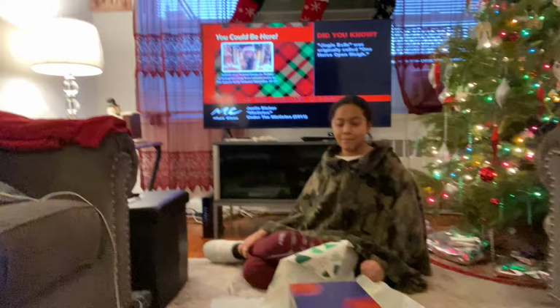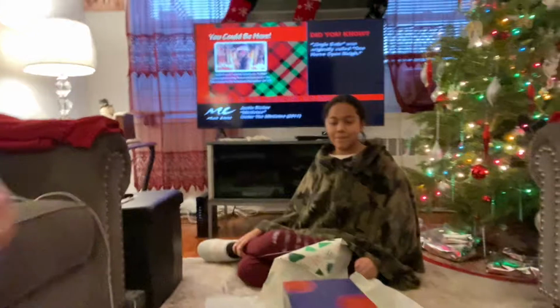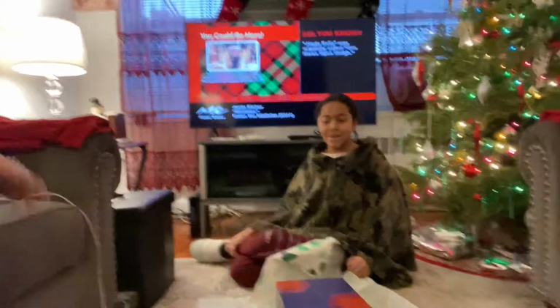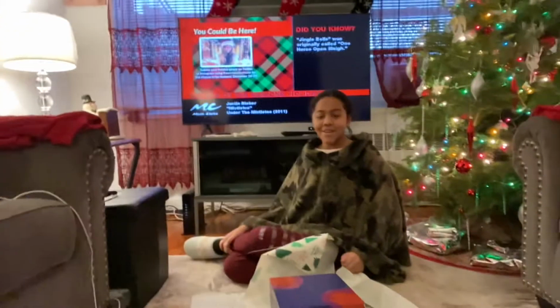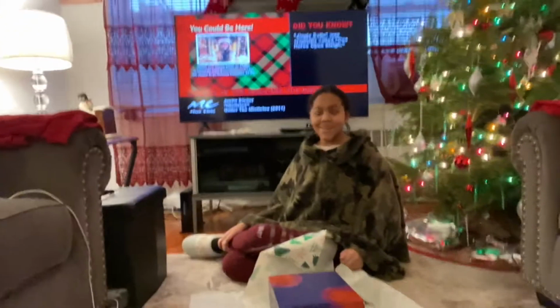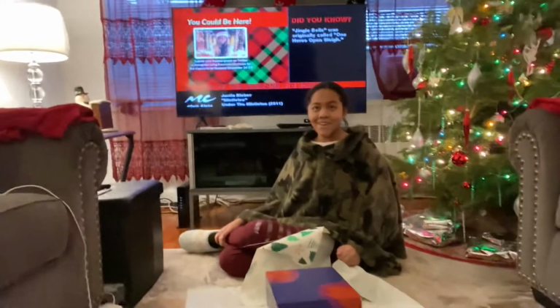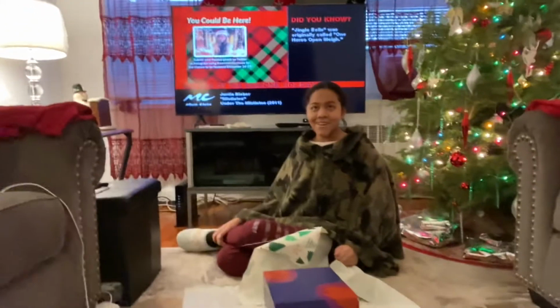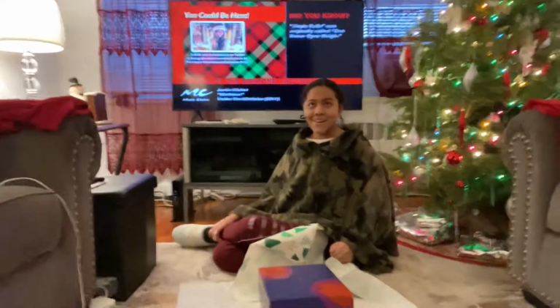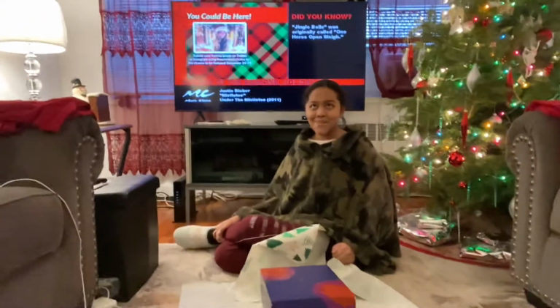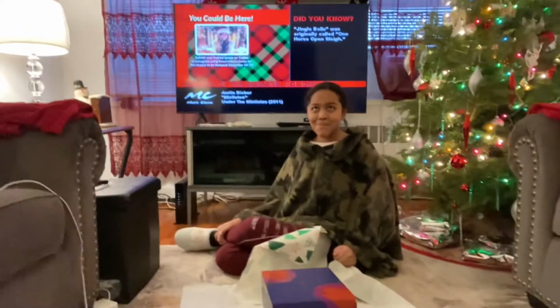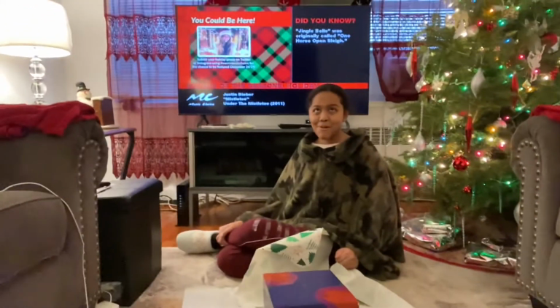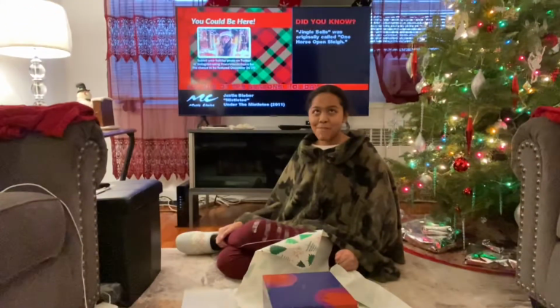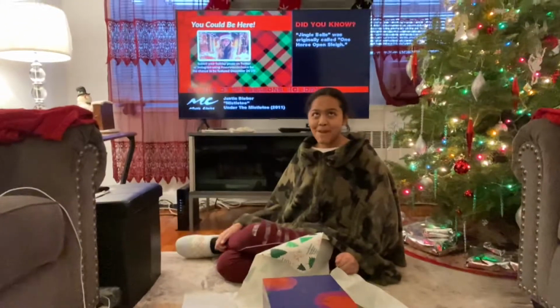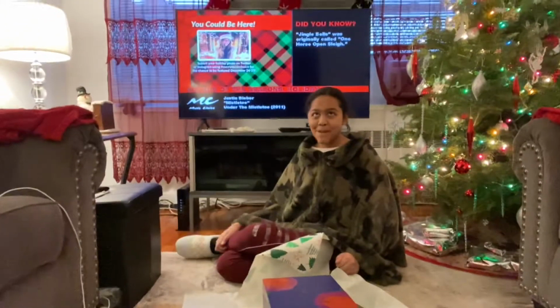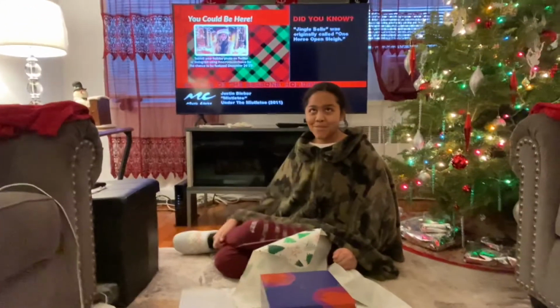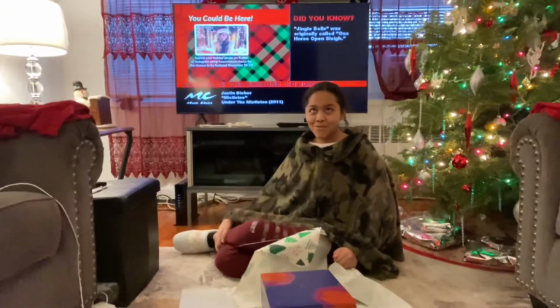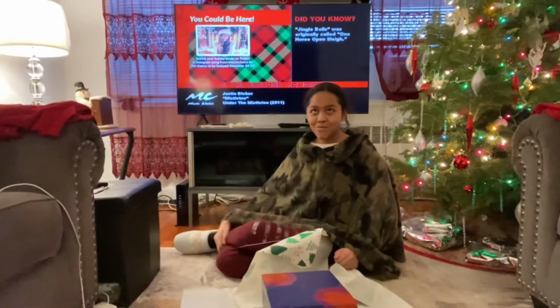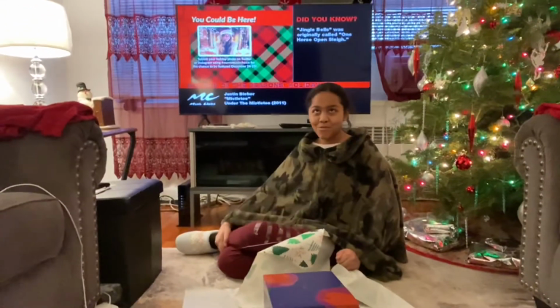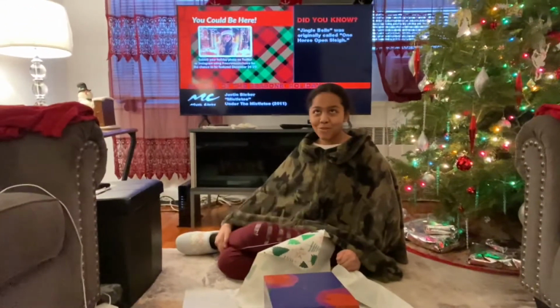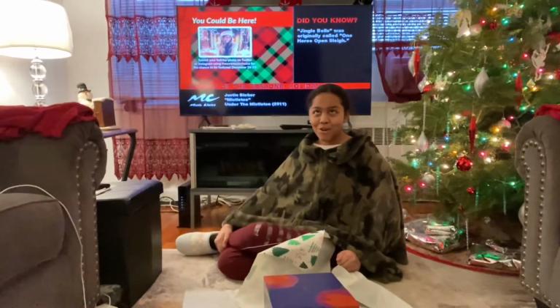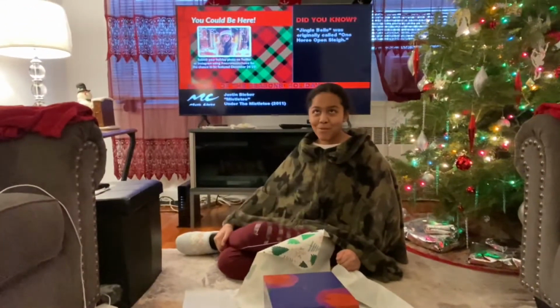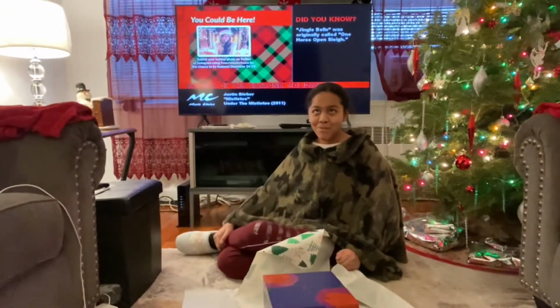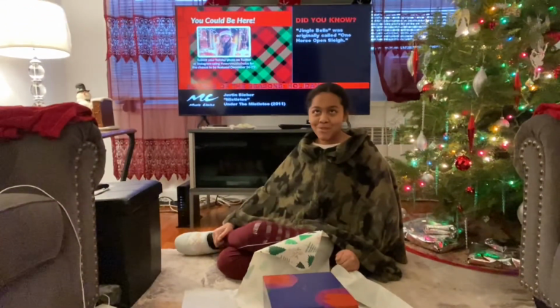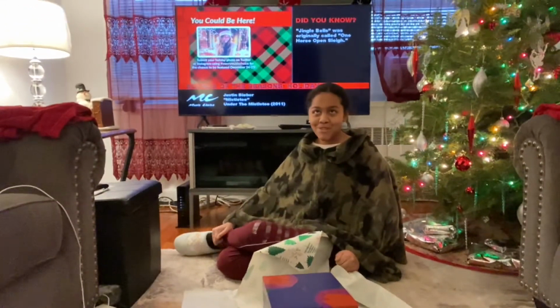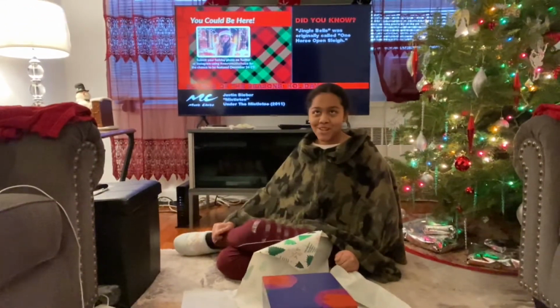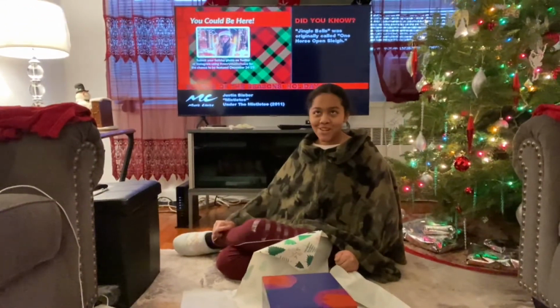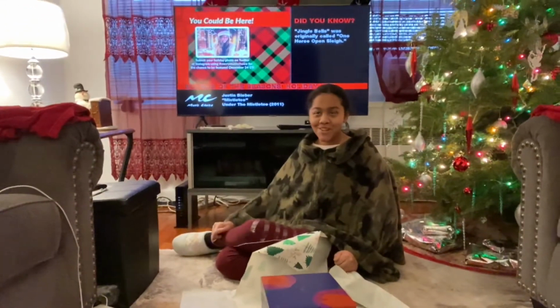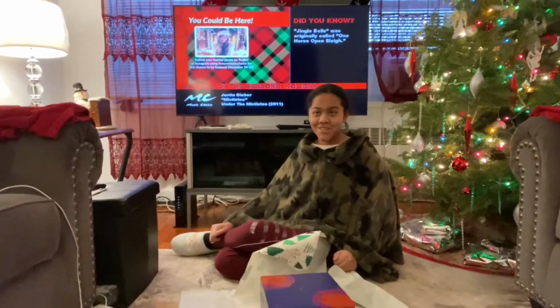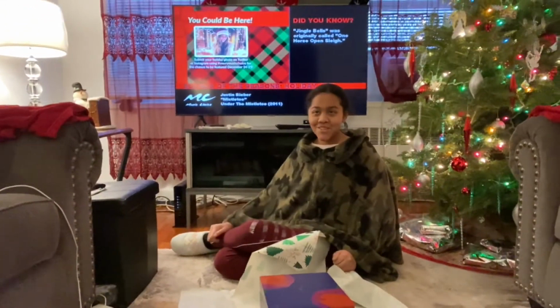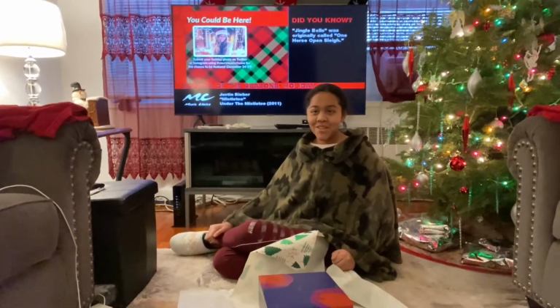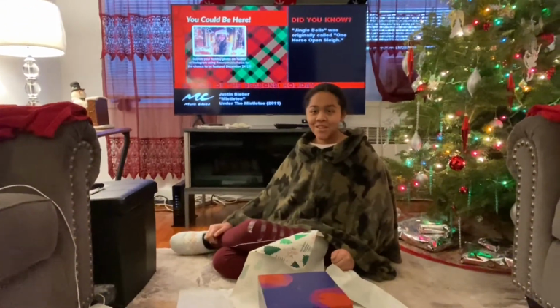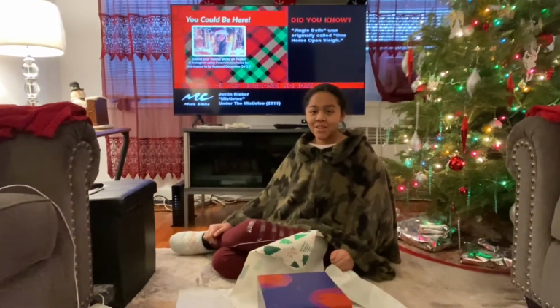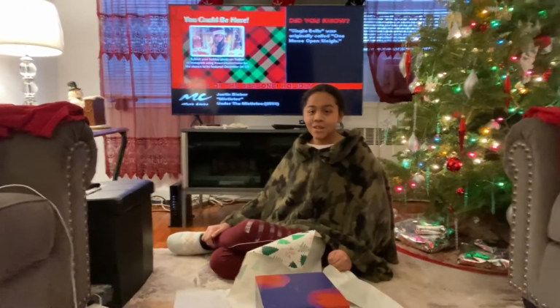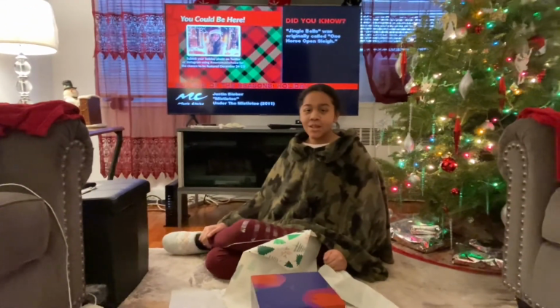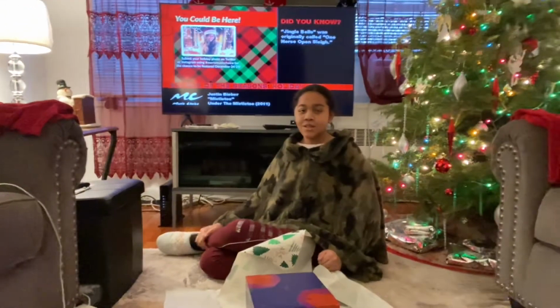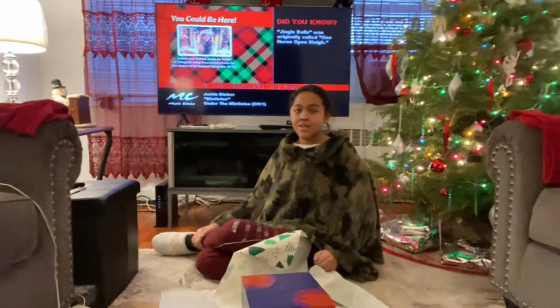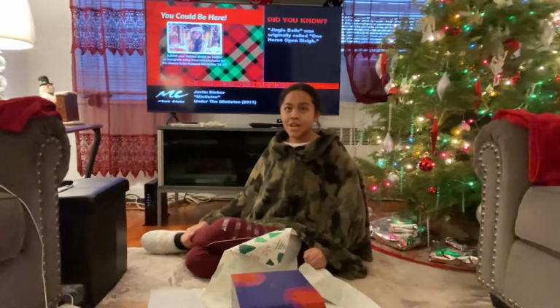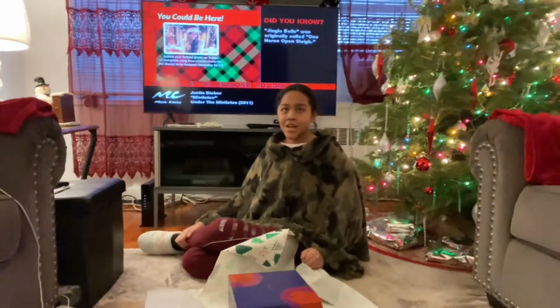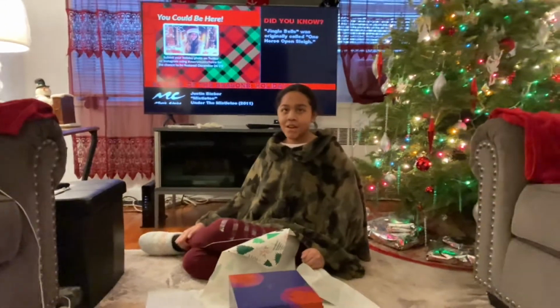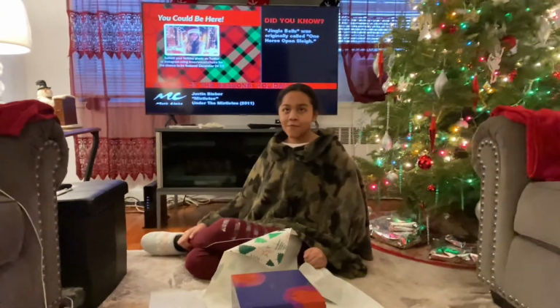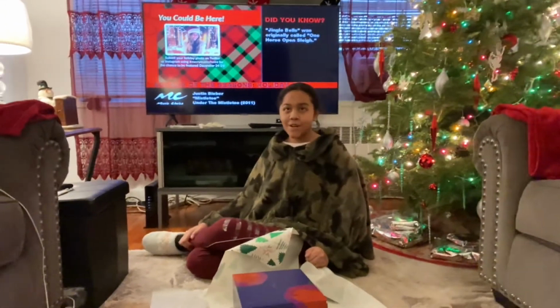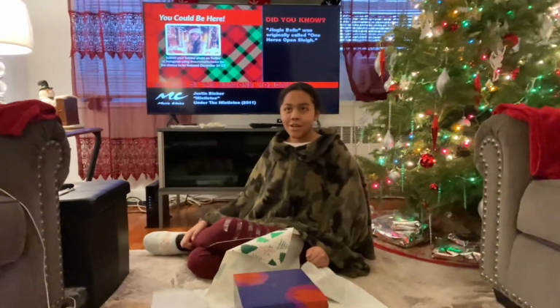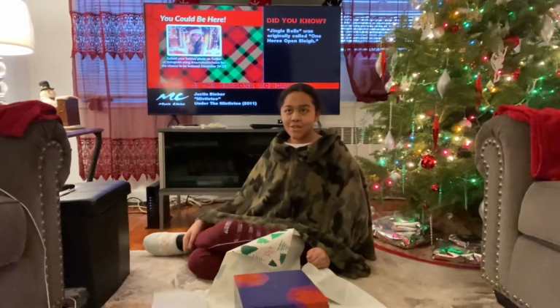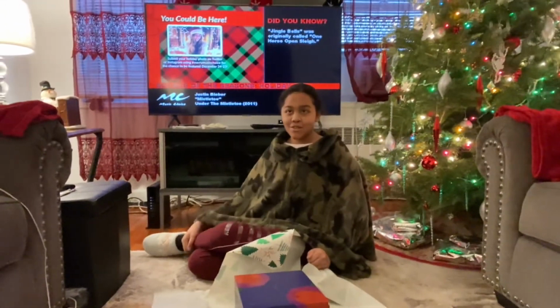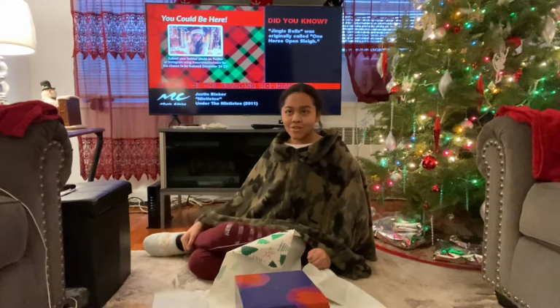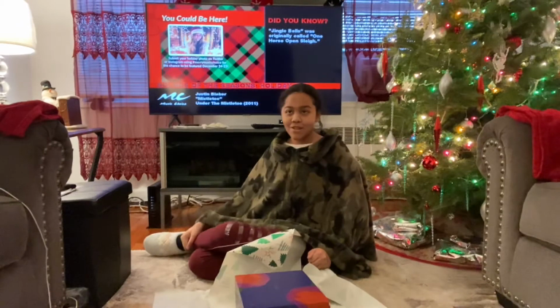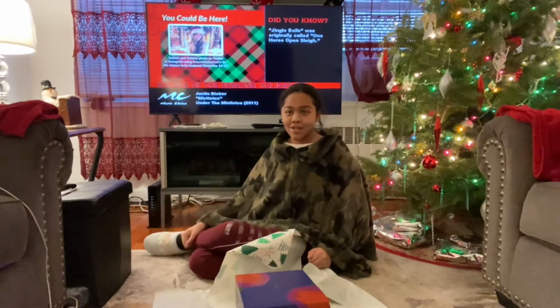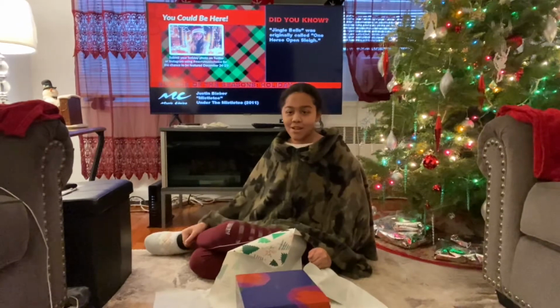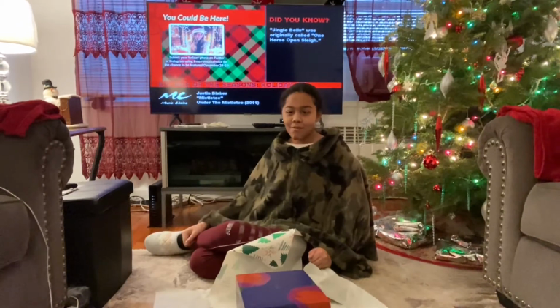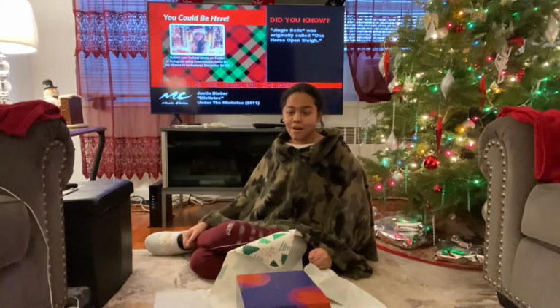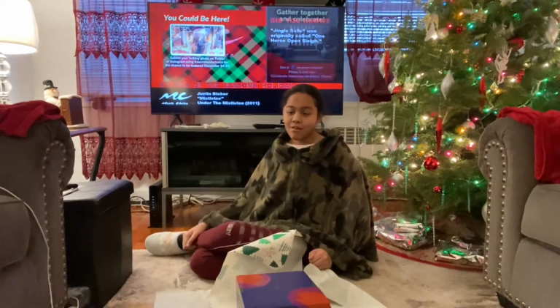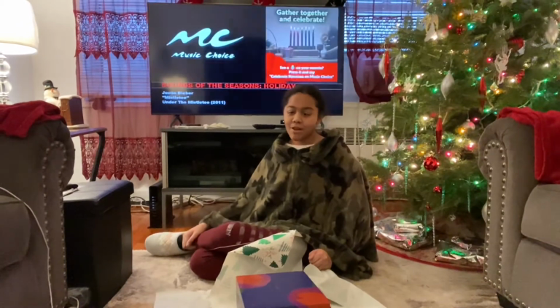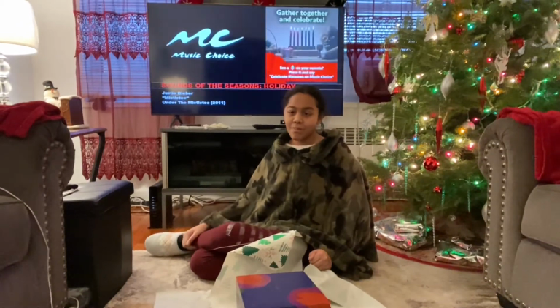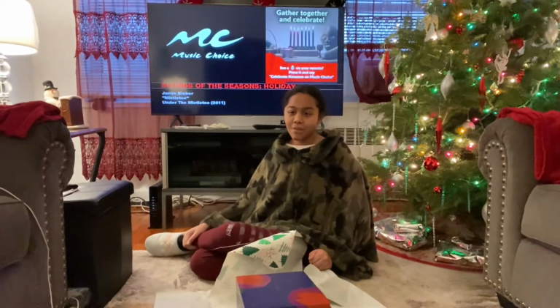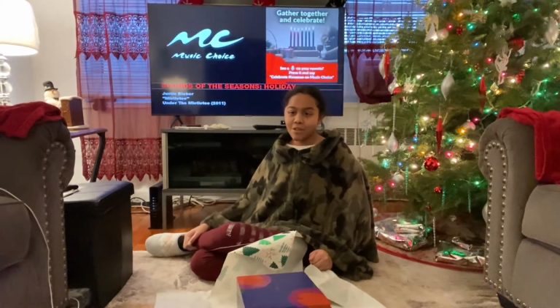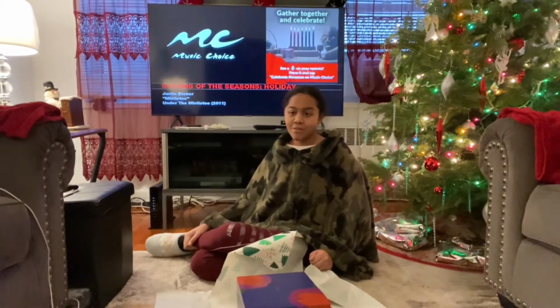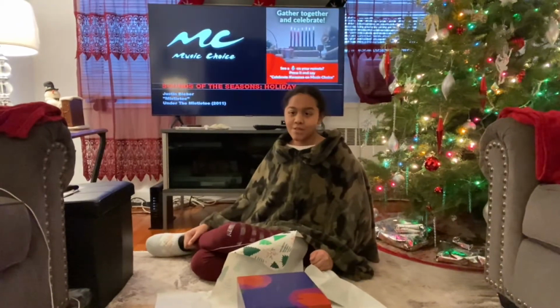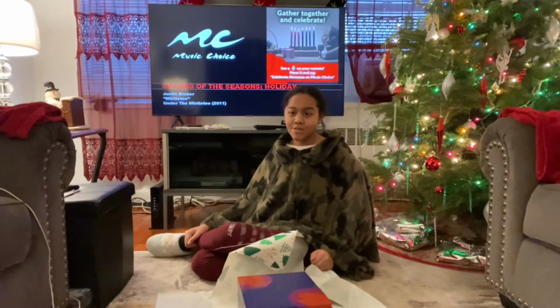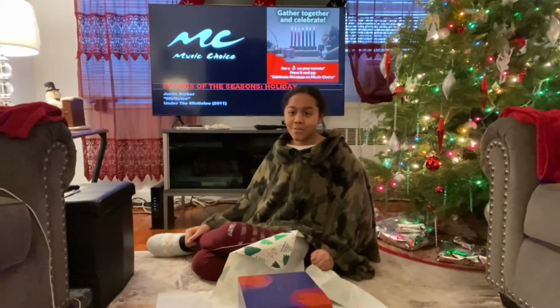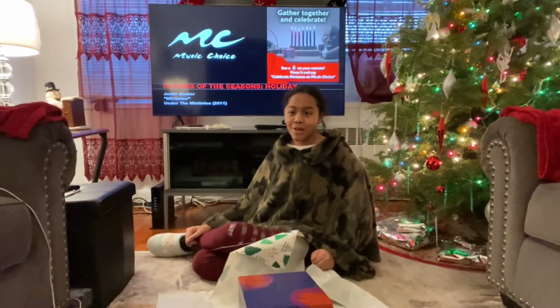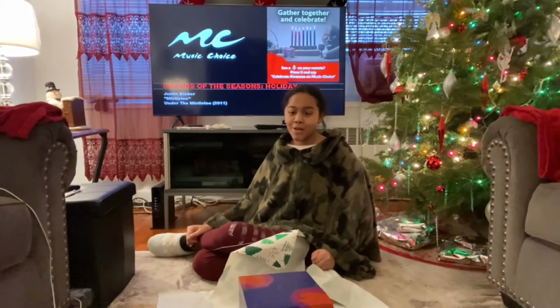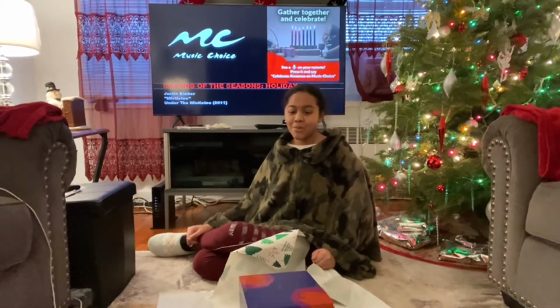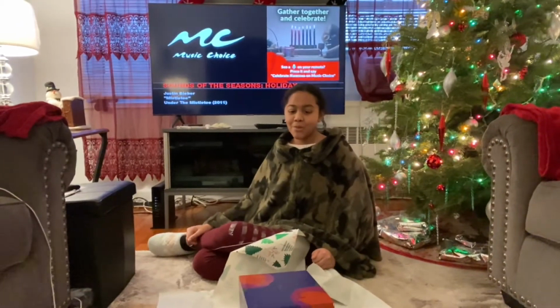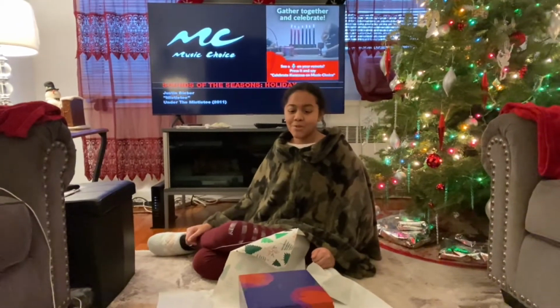Hey guys, welcome back to Vlogmas Day 19. Today I figured I'd show you guys how I wrap gifts as a blind person.